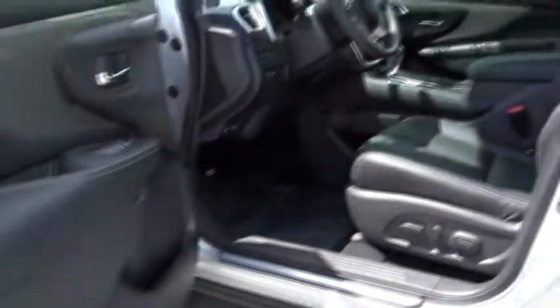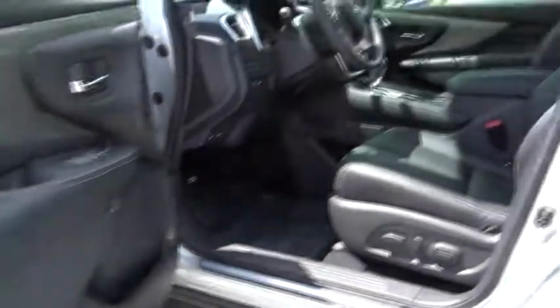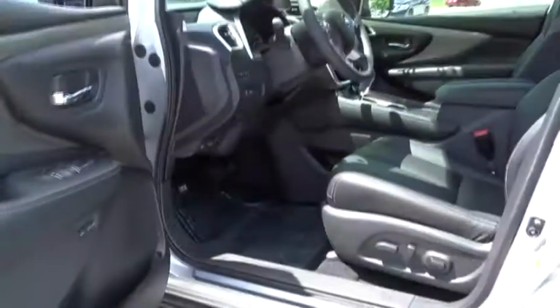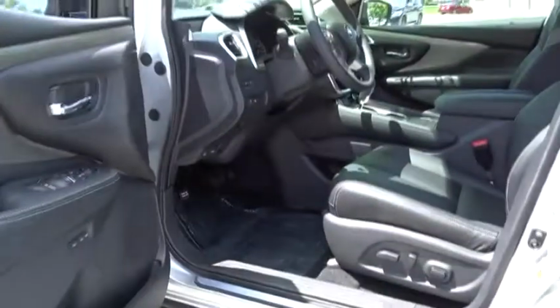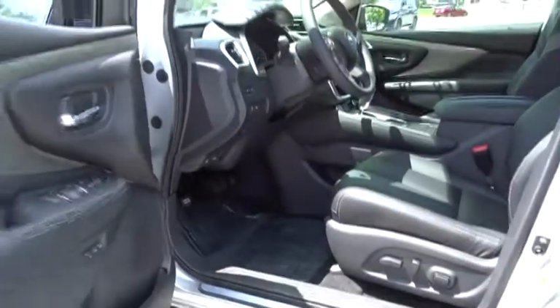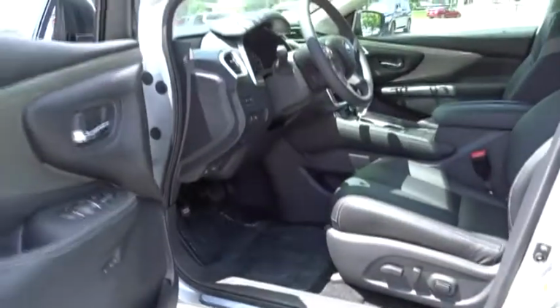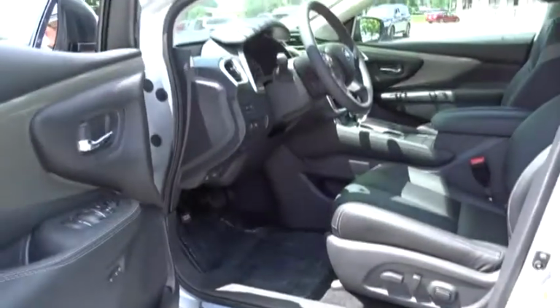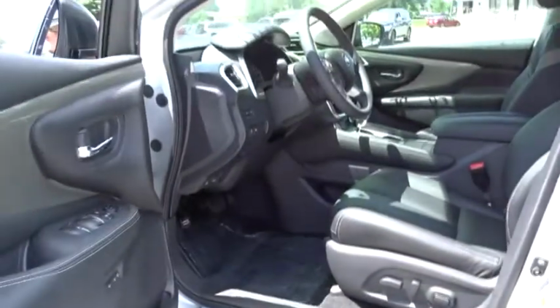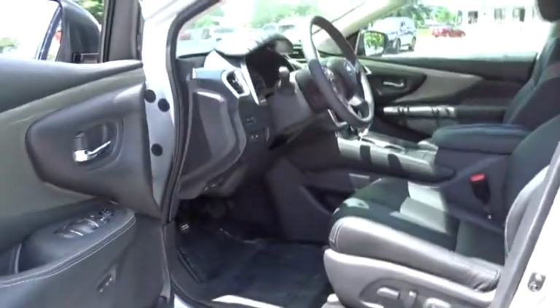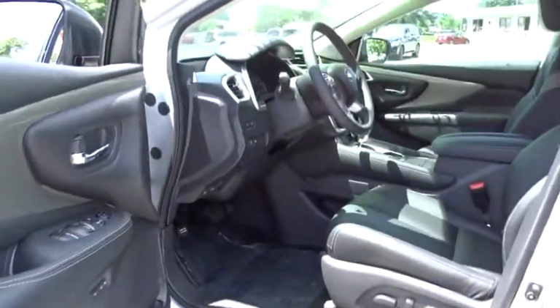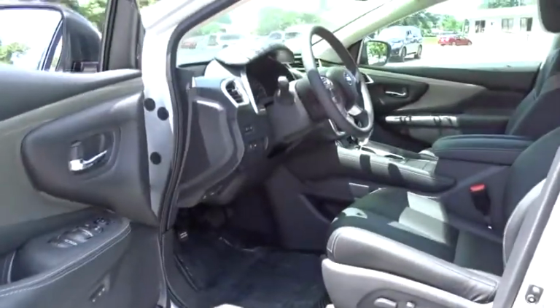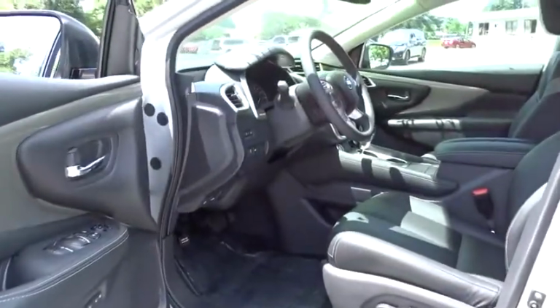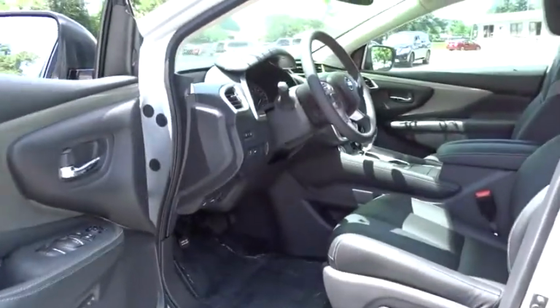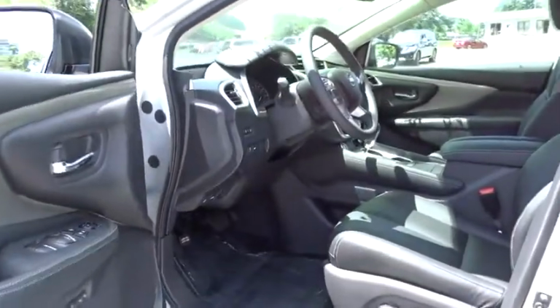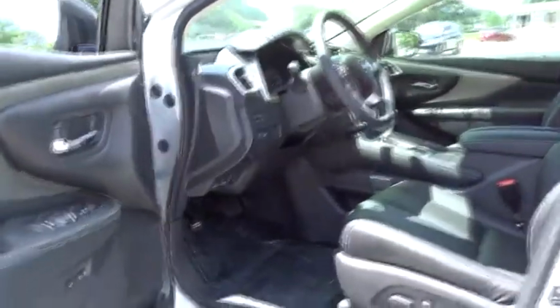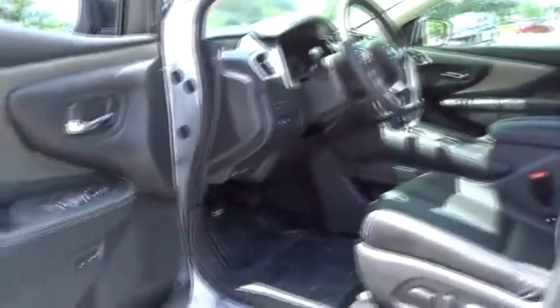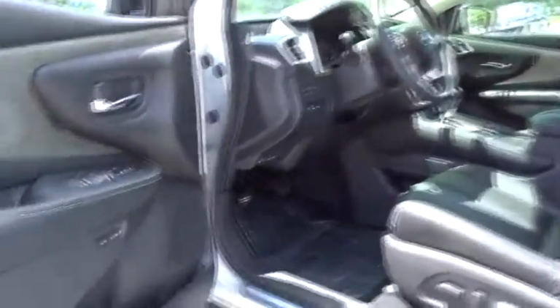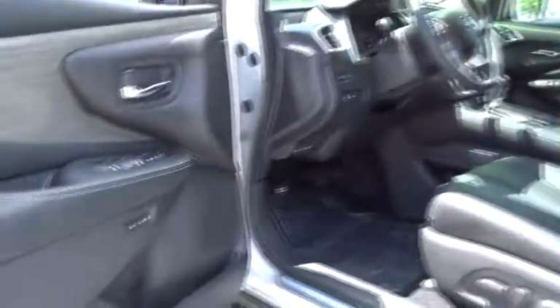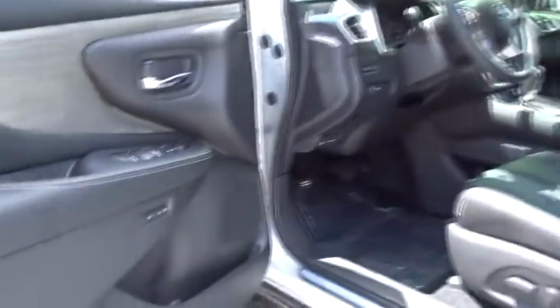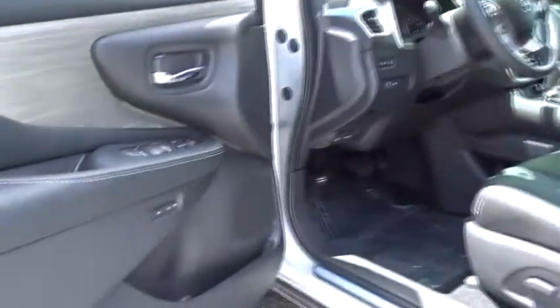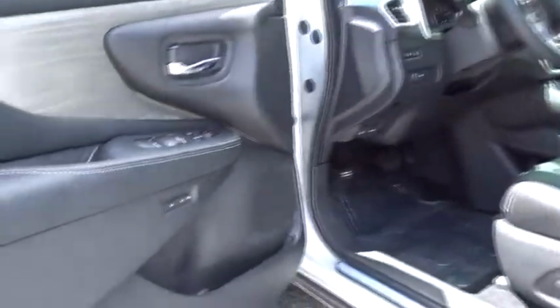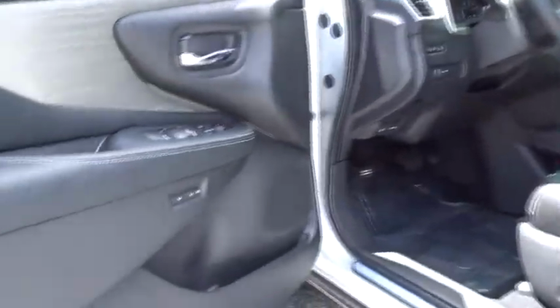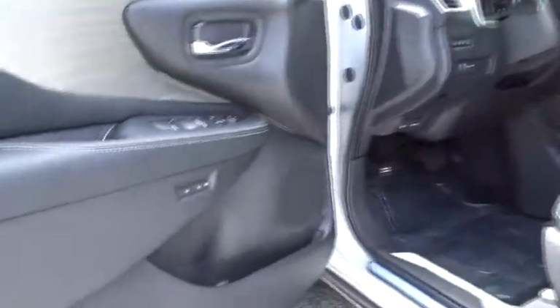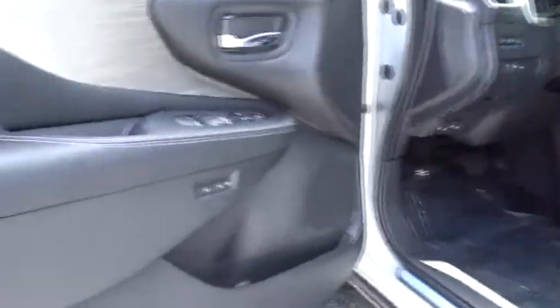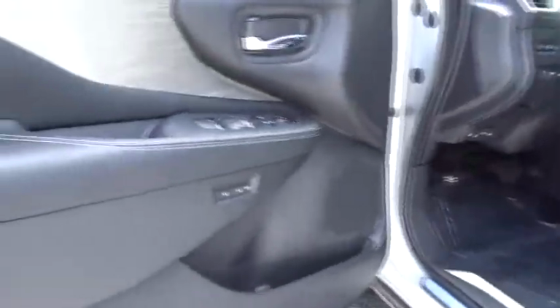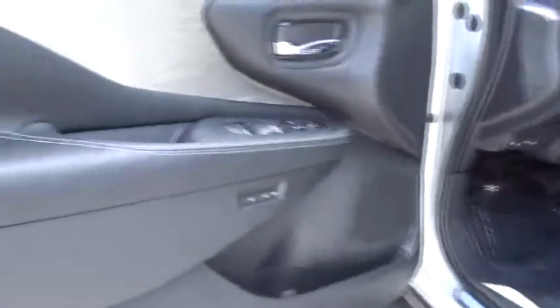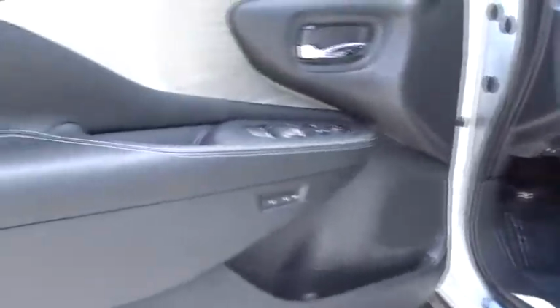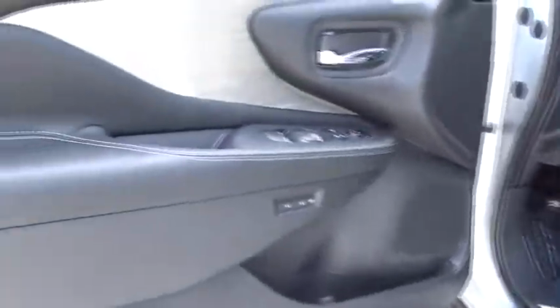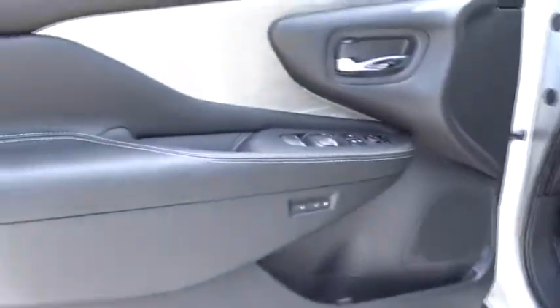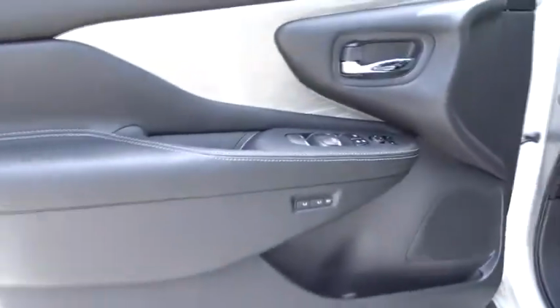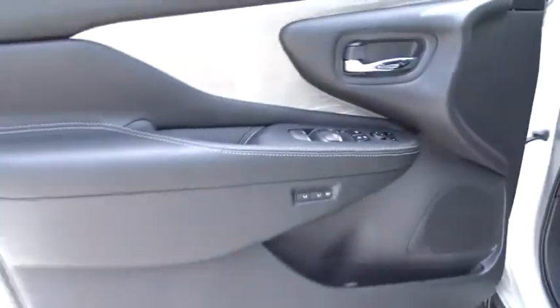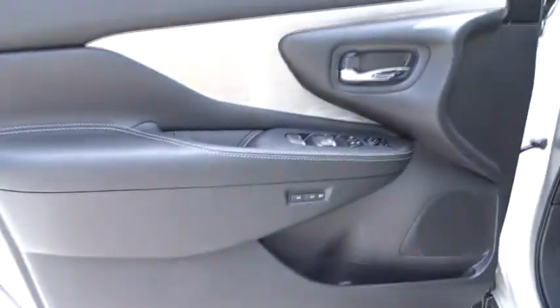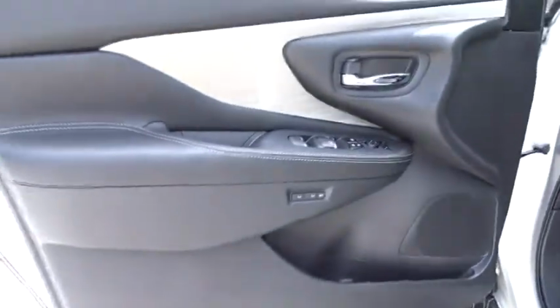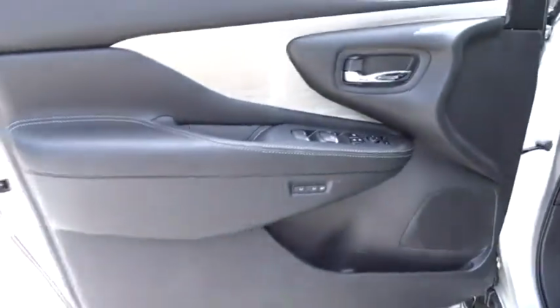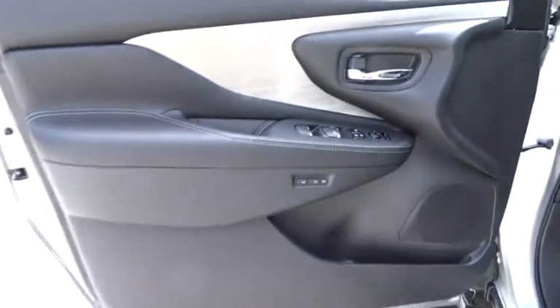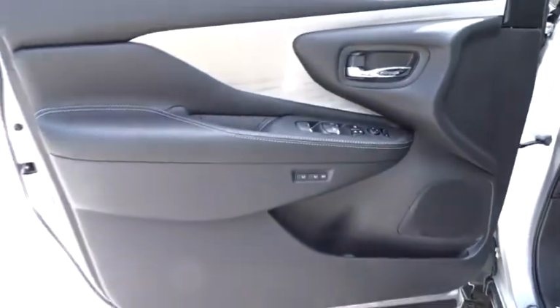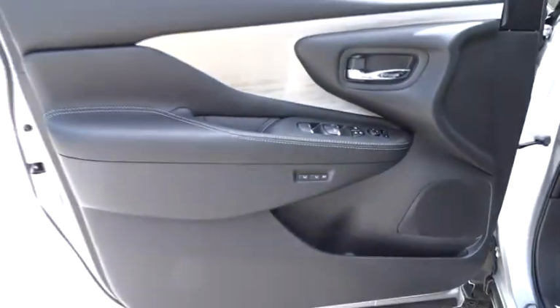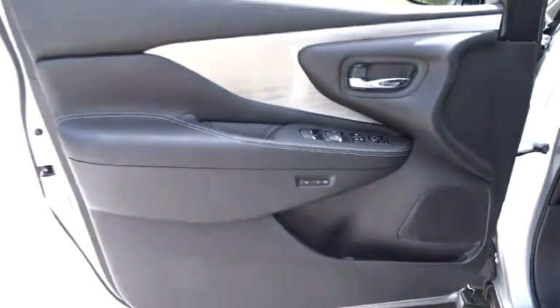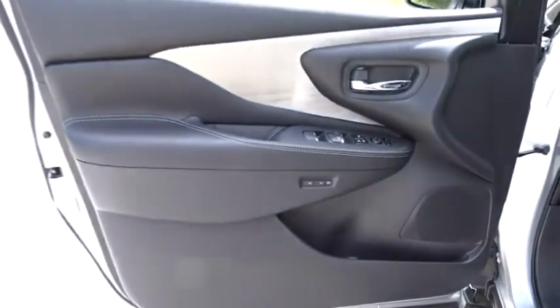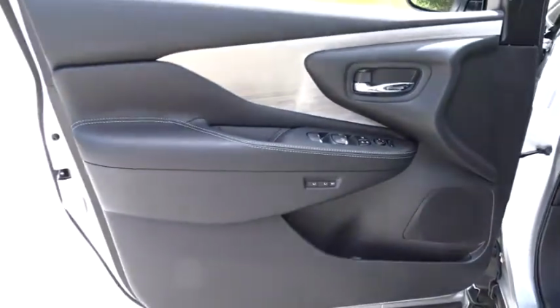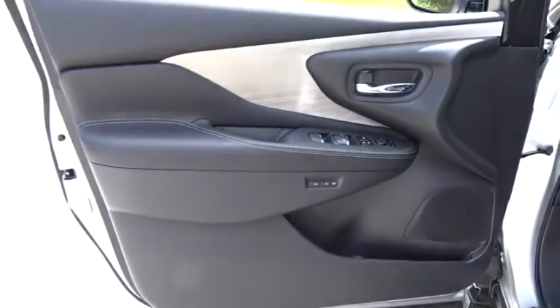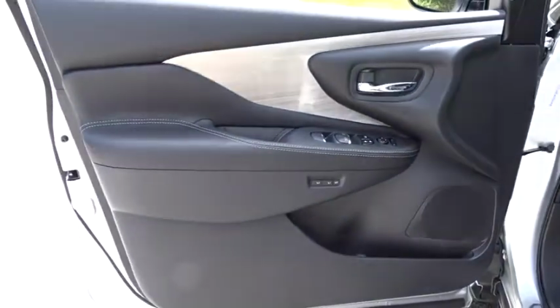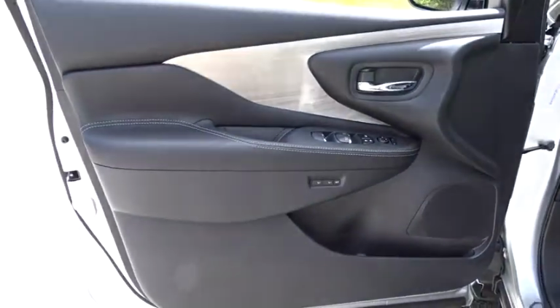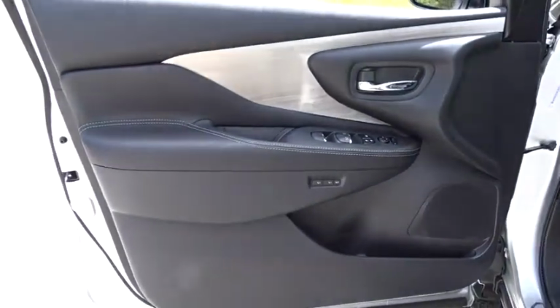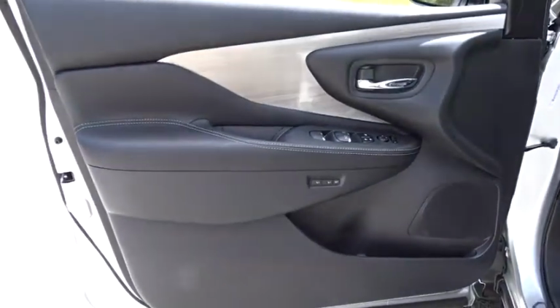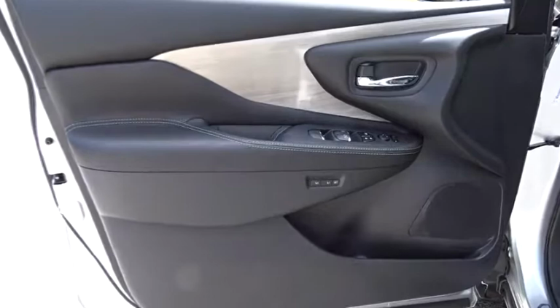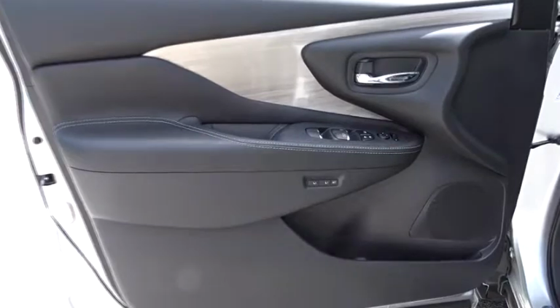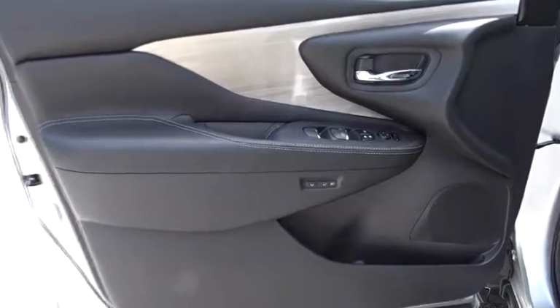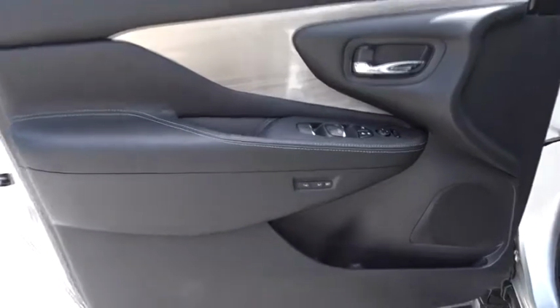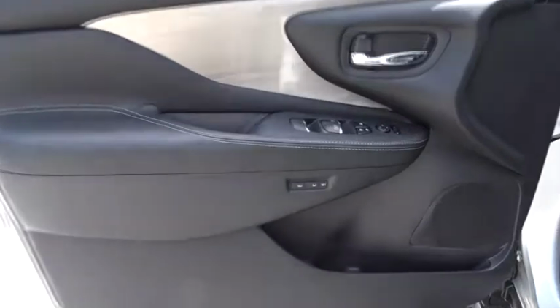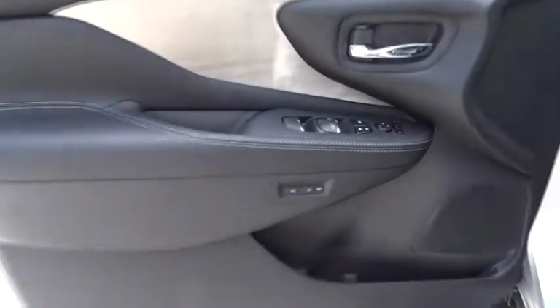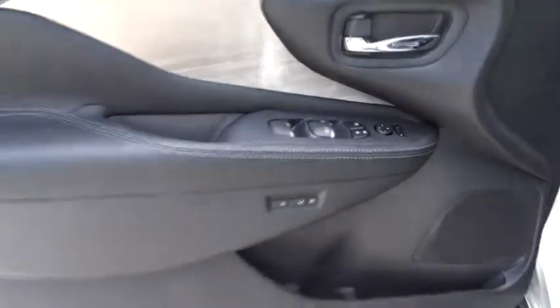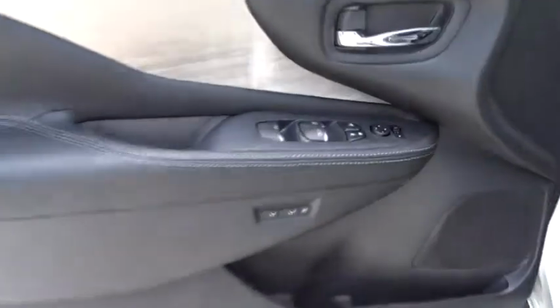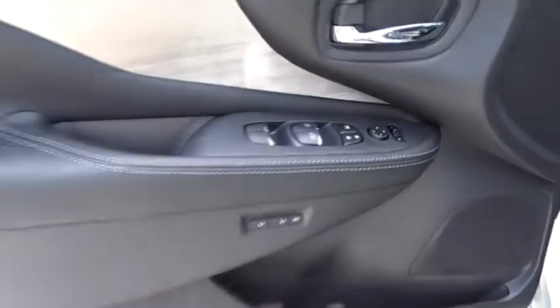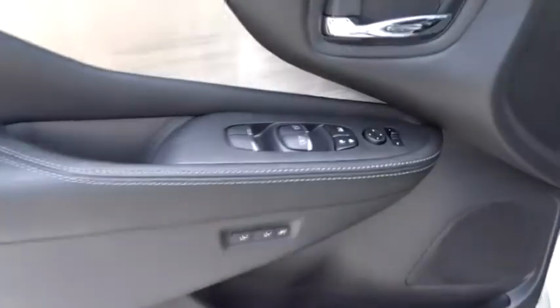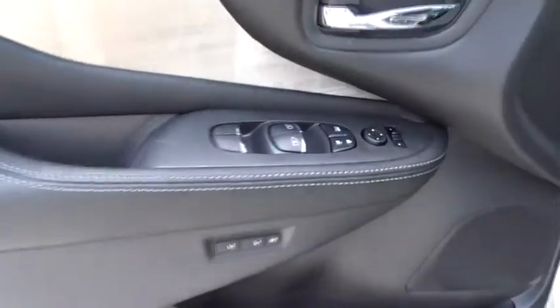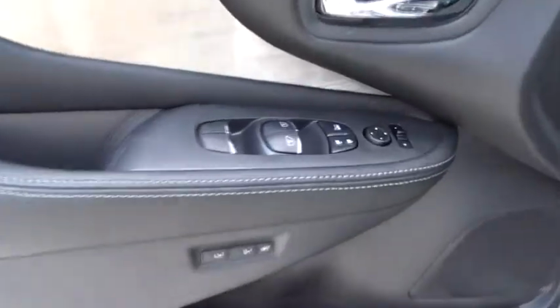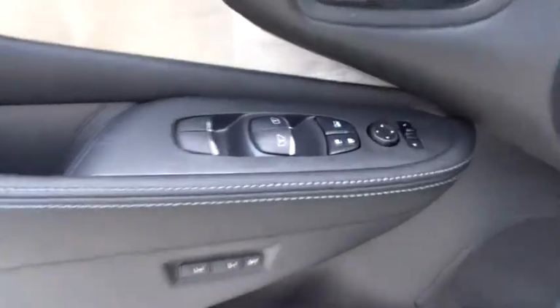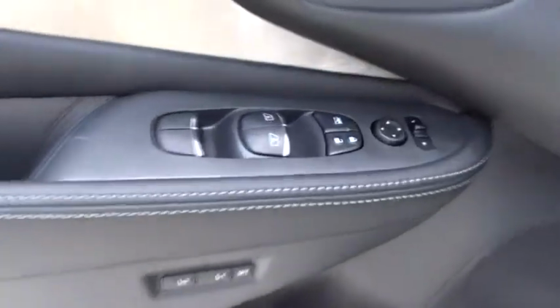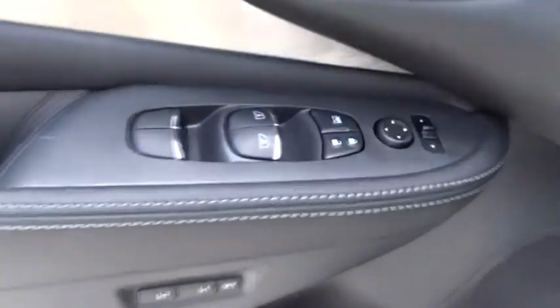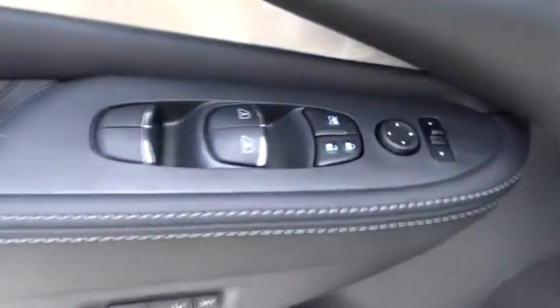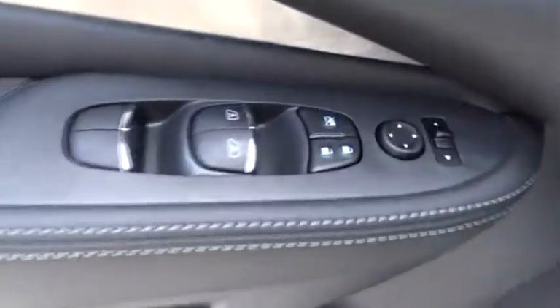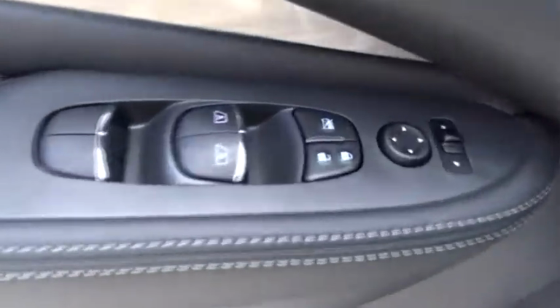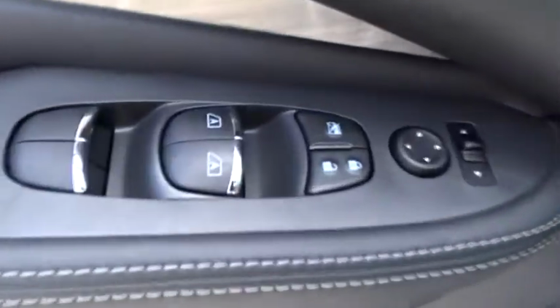Power steering, aluminum wheels, four-wheel disc brakes, cruise control, auto dimming rear view mirror, keyless start.